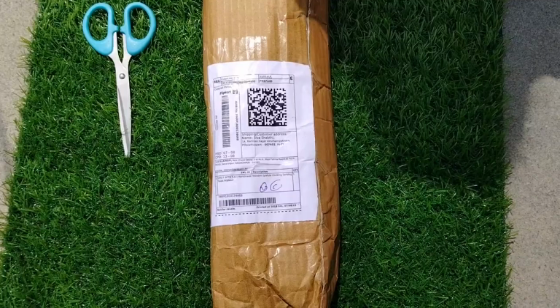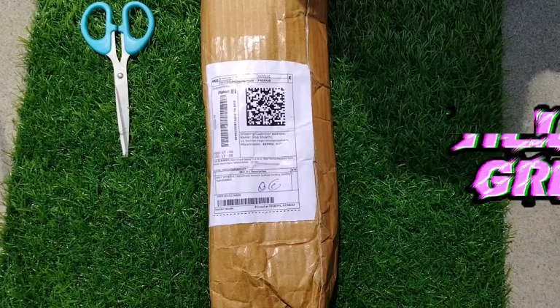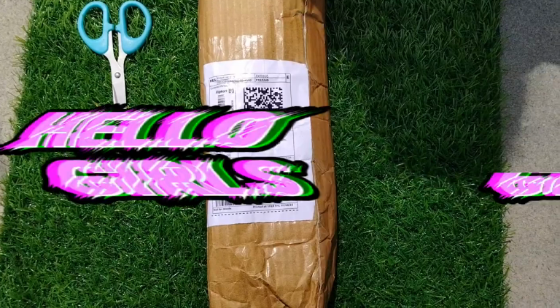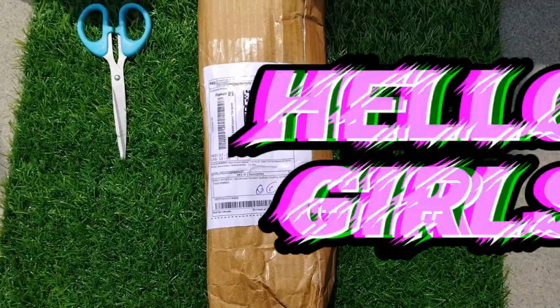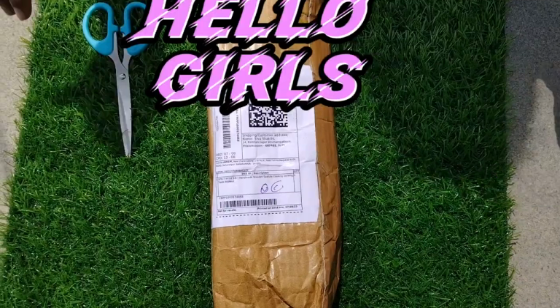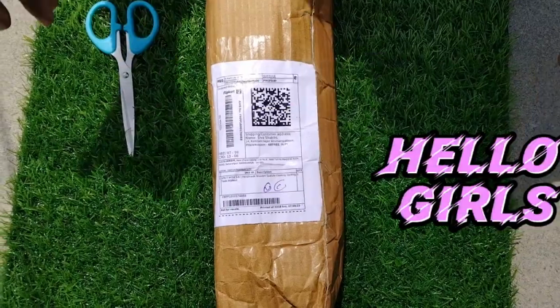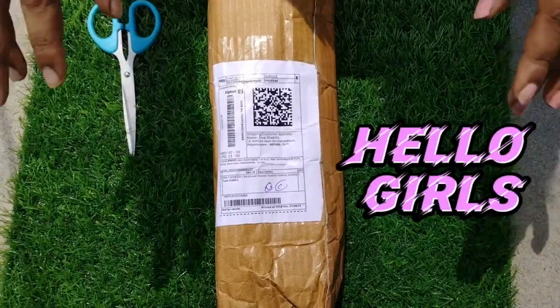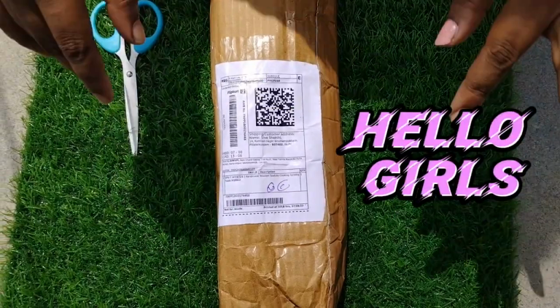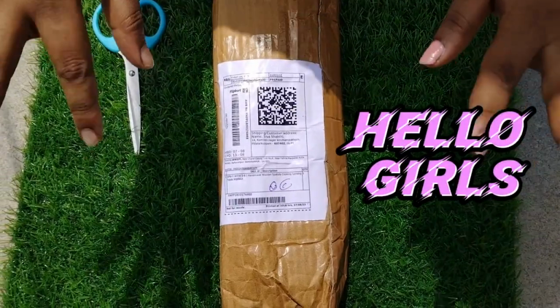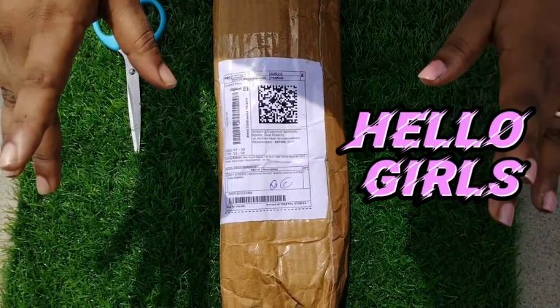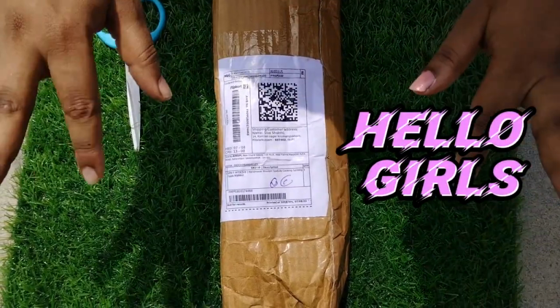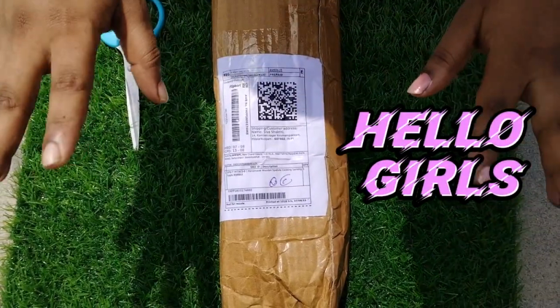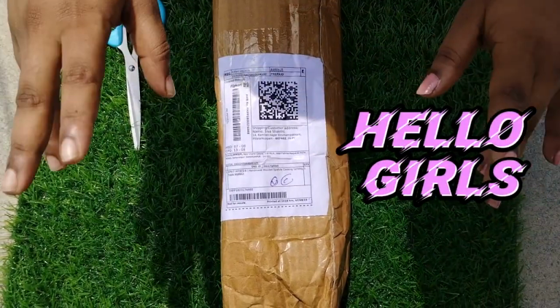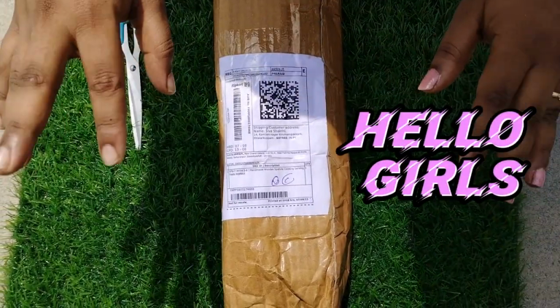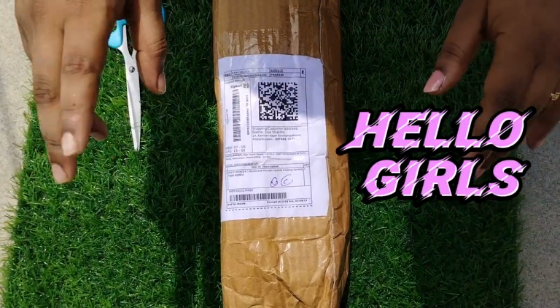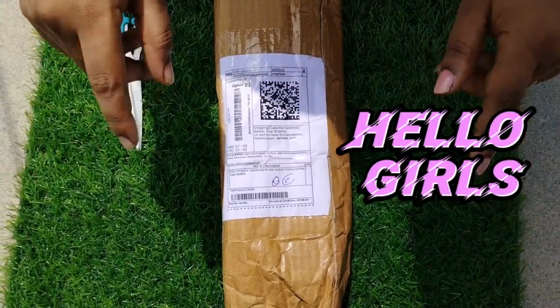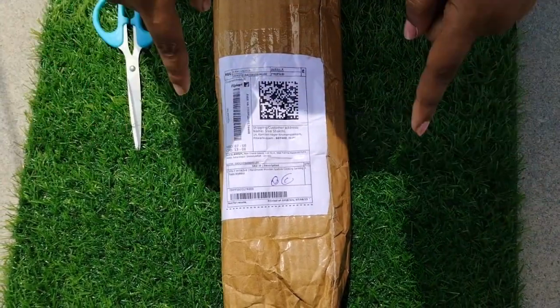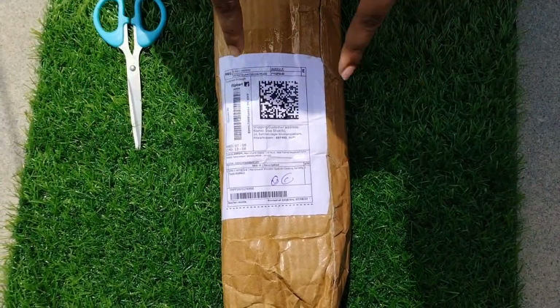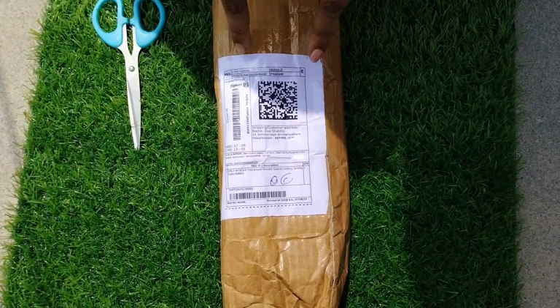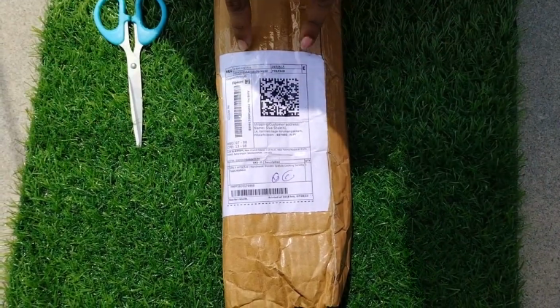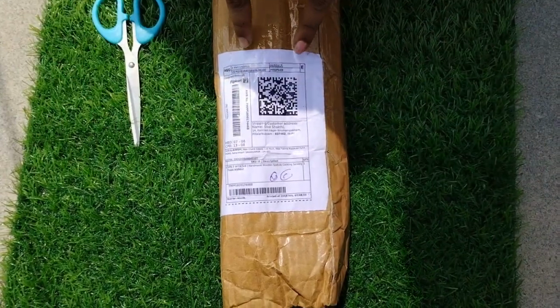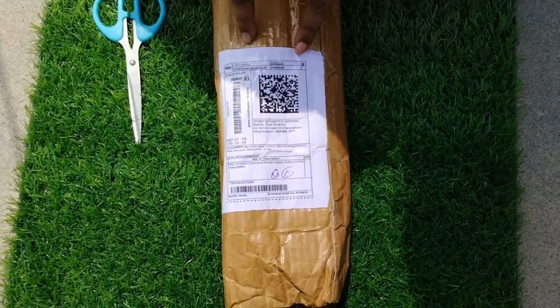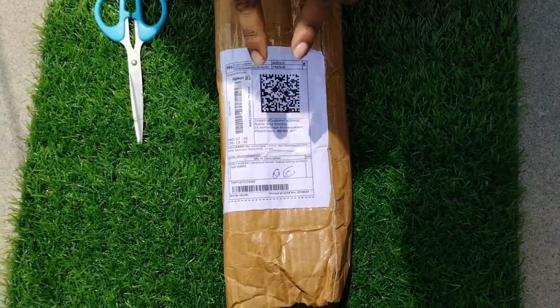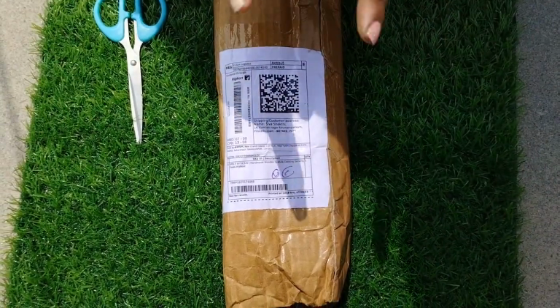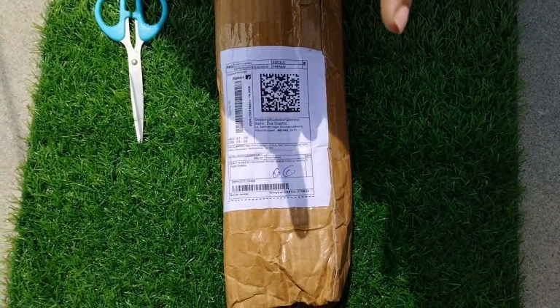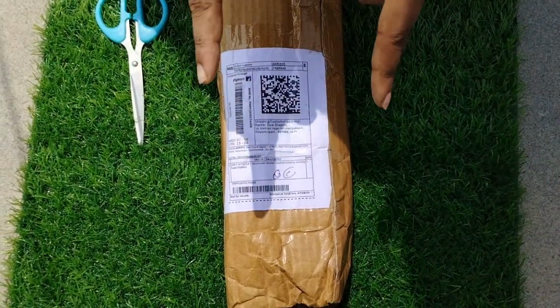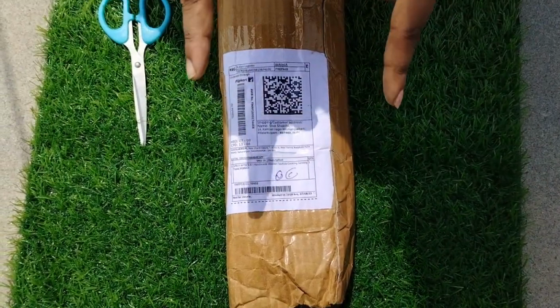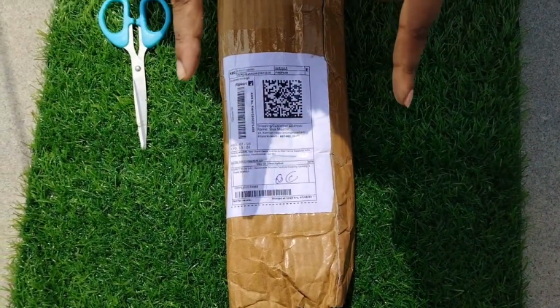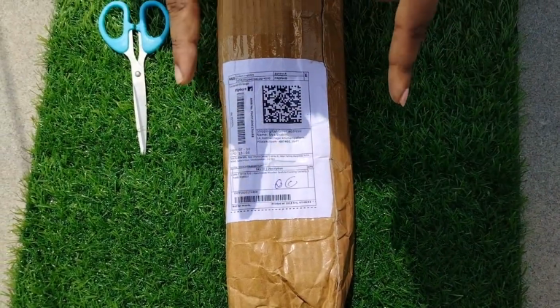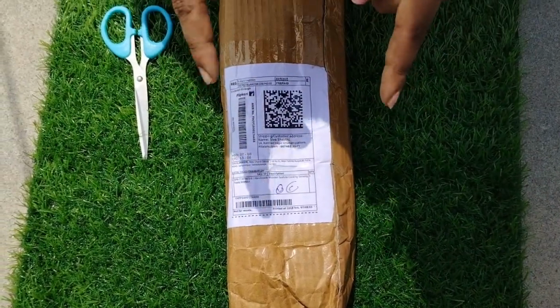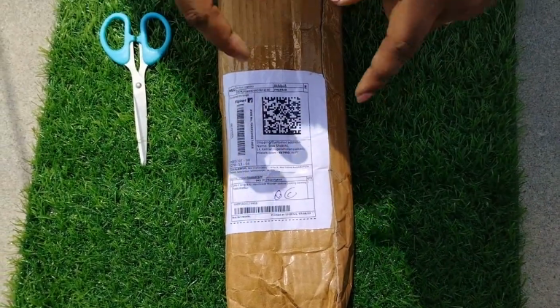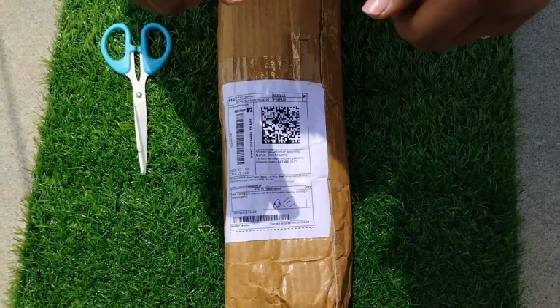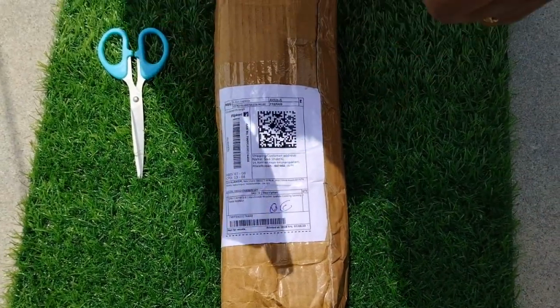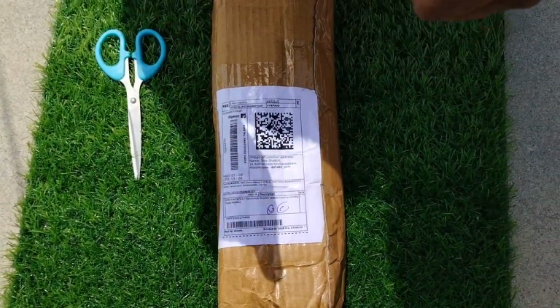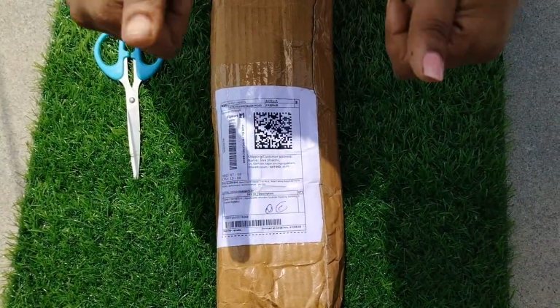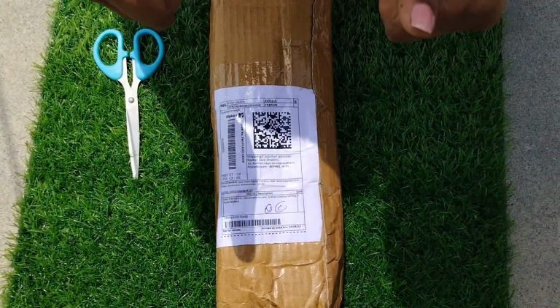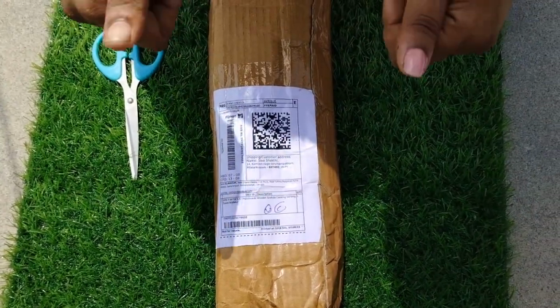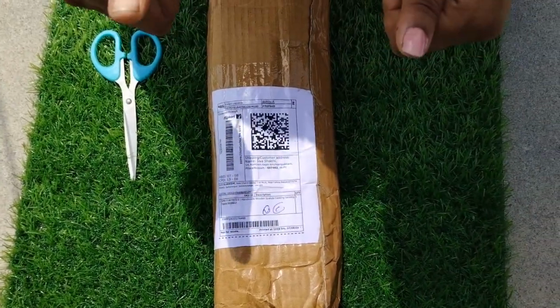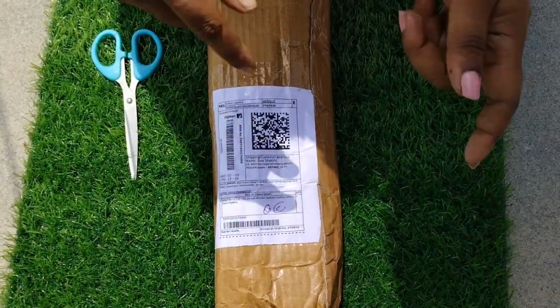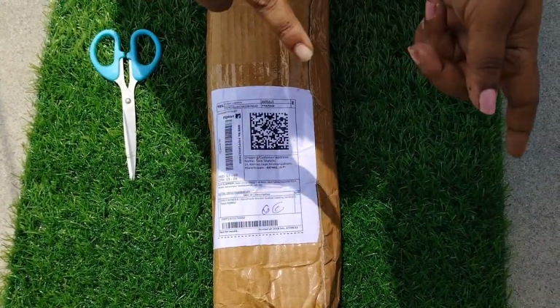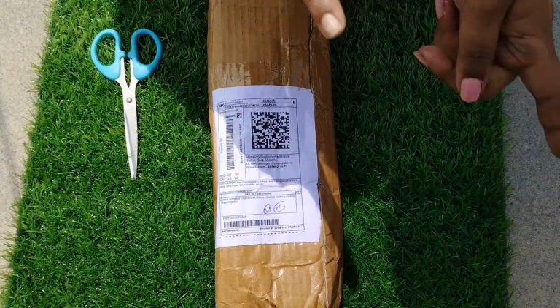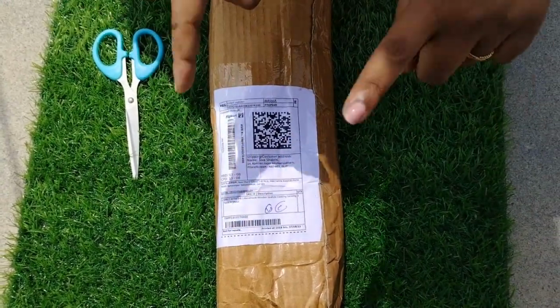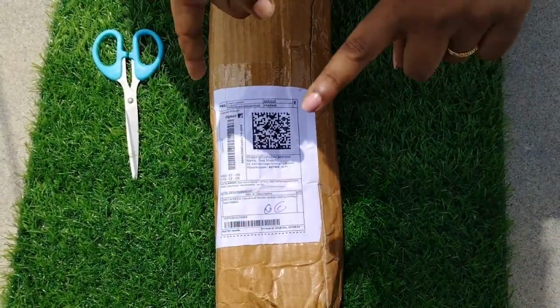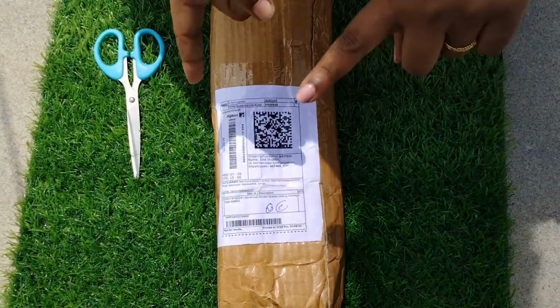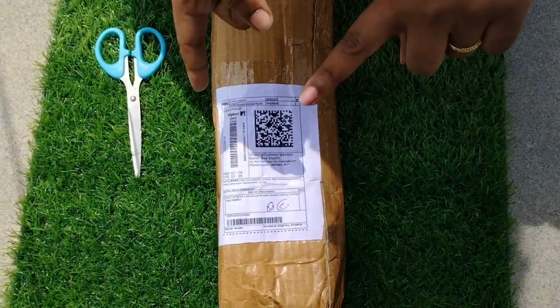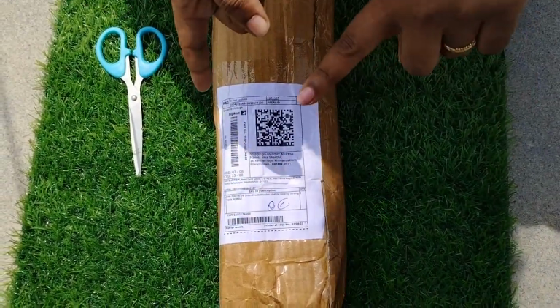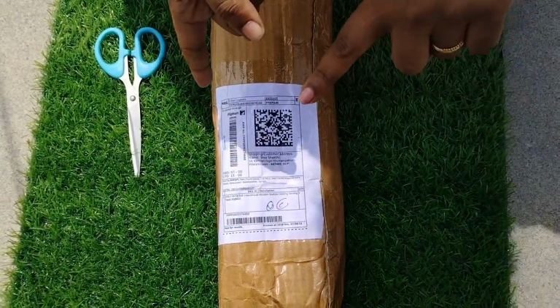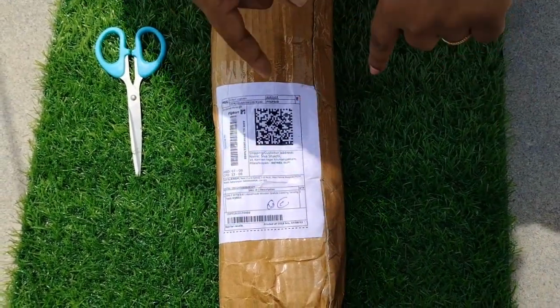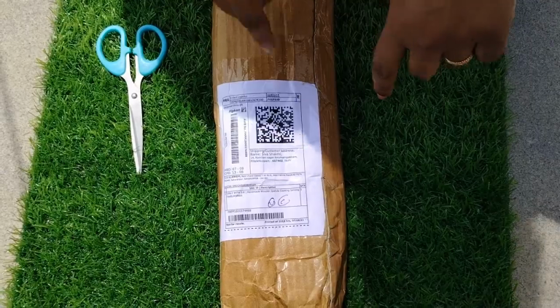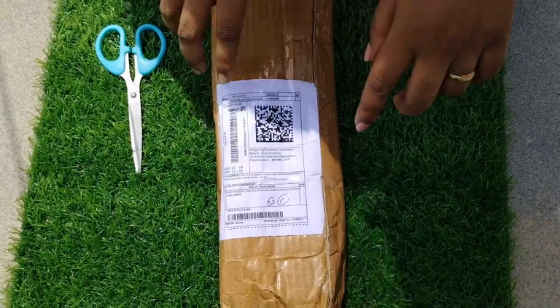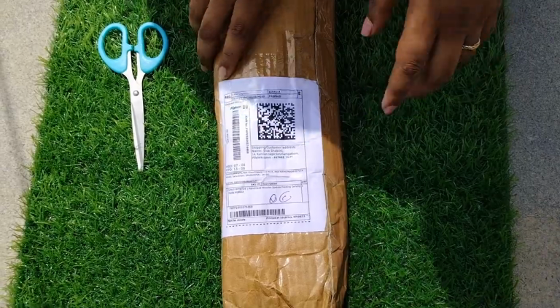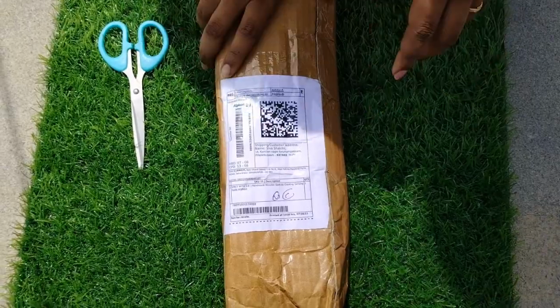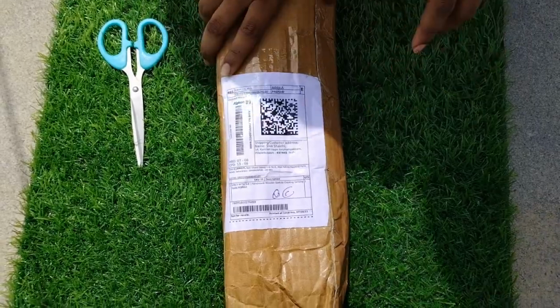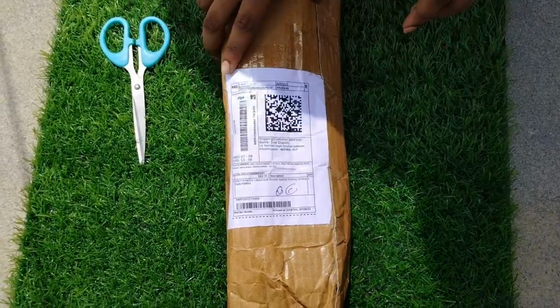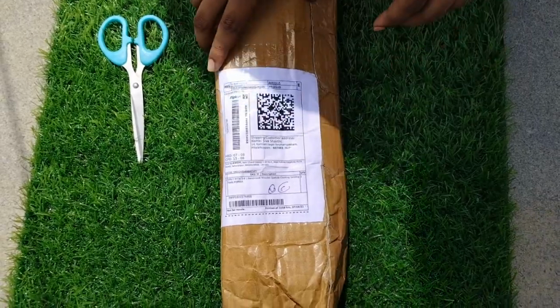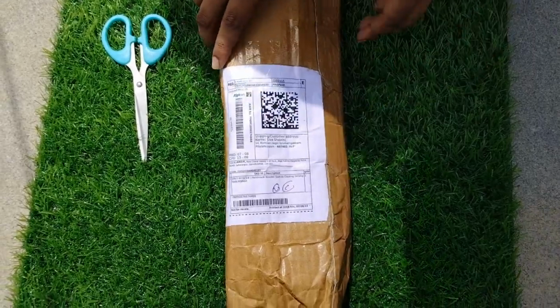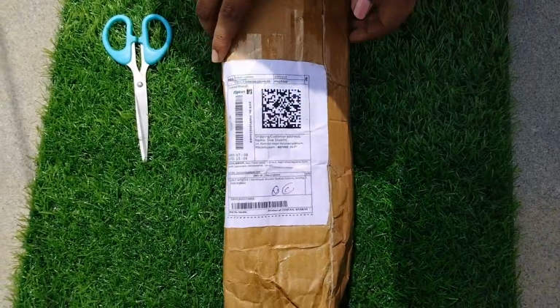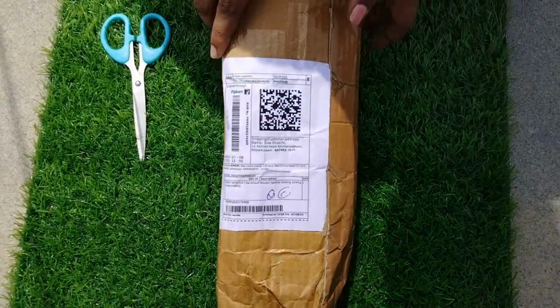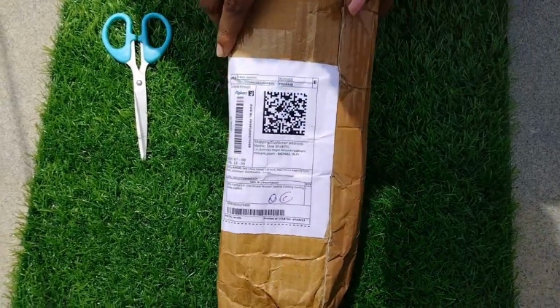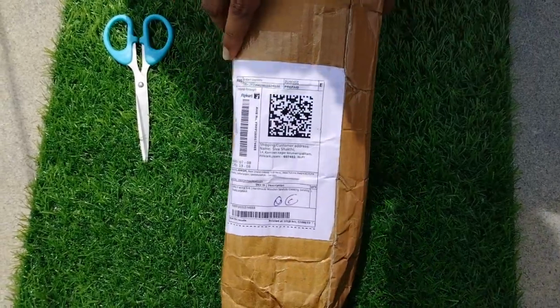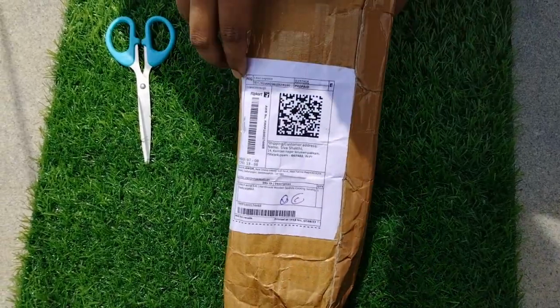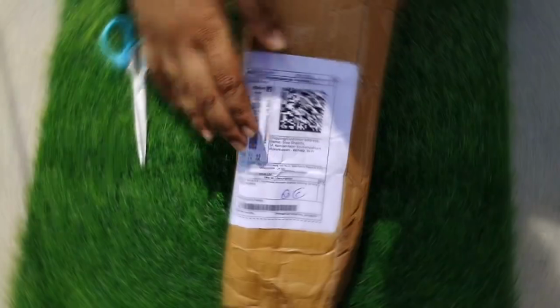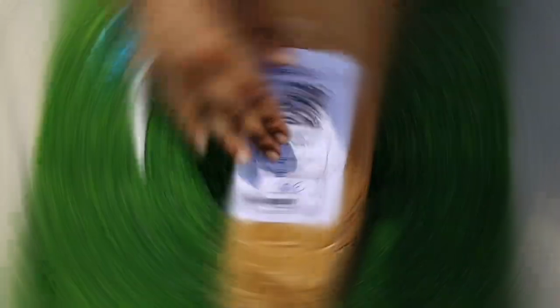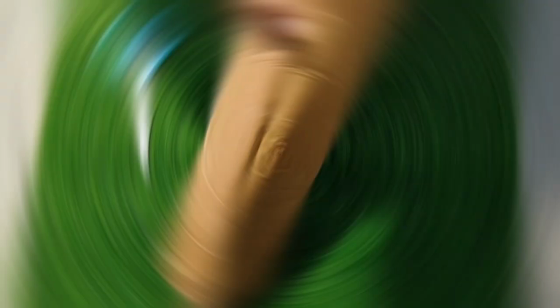Hello girls, this is your video. Let's see how we unbox my product from Flipkart.